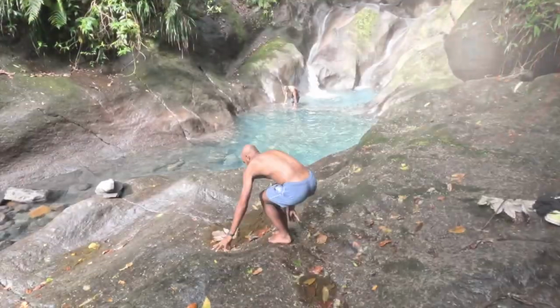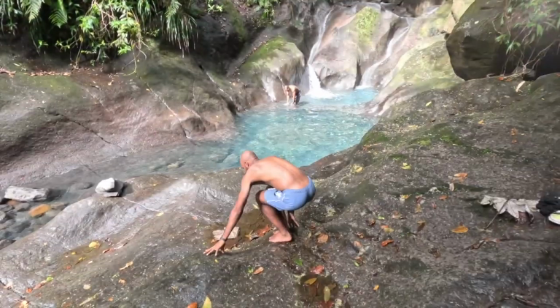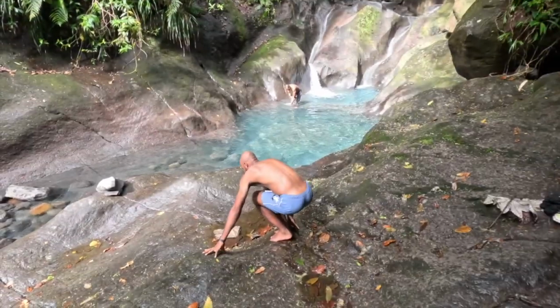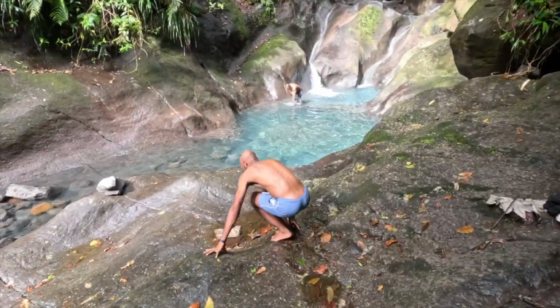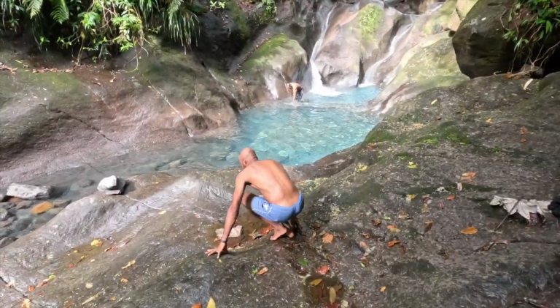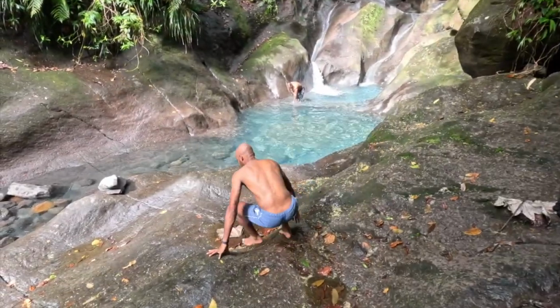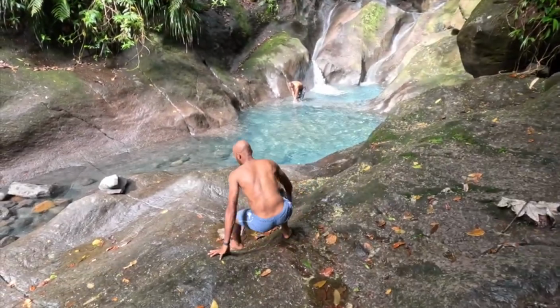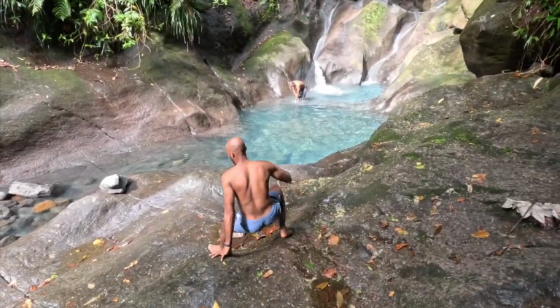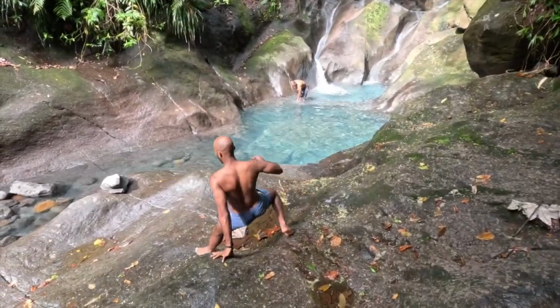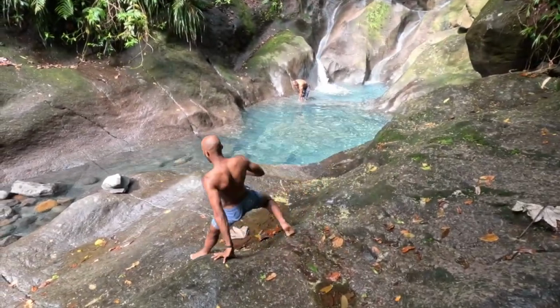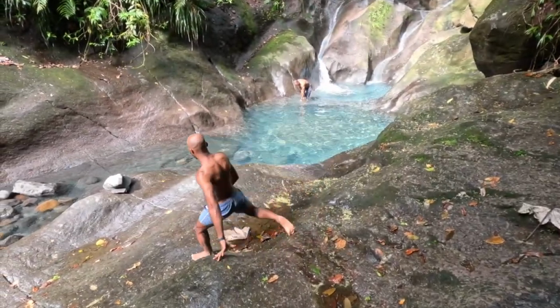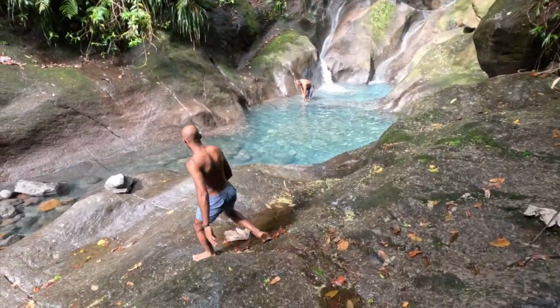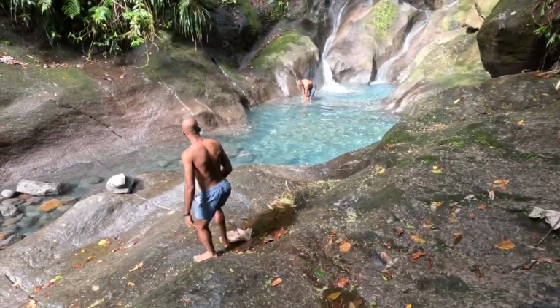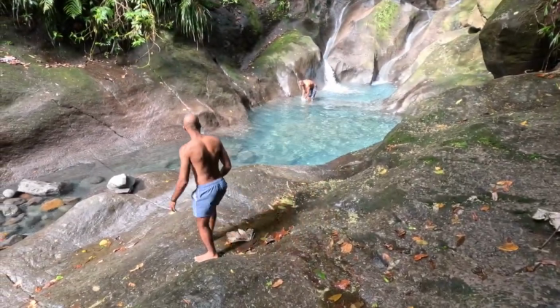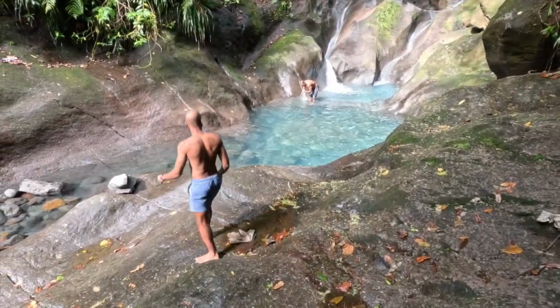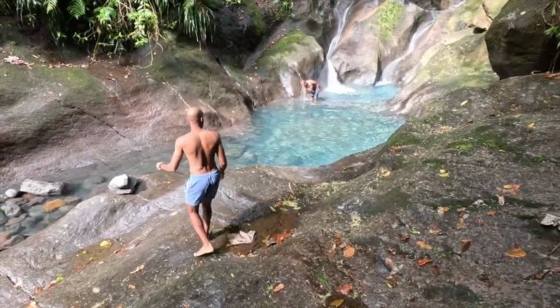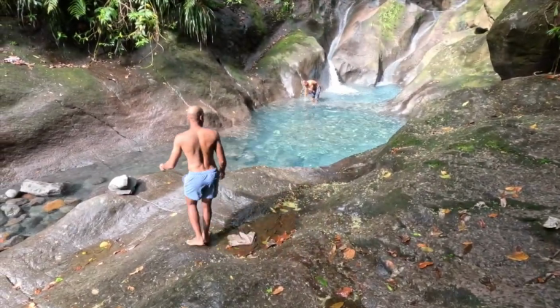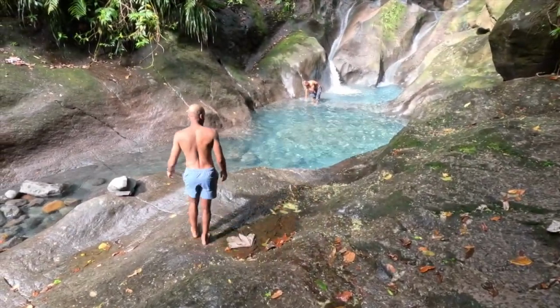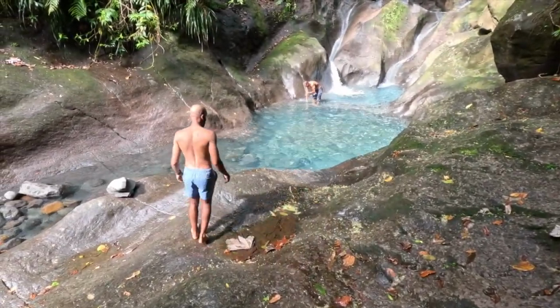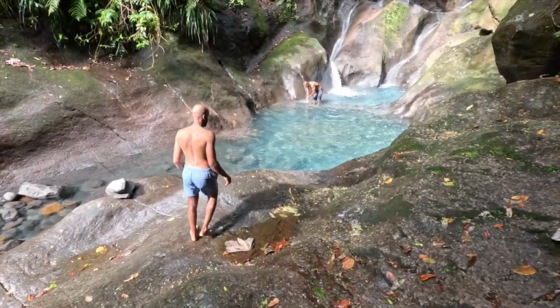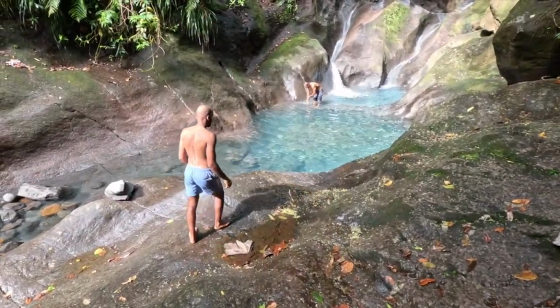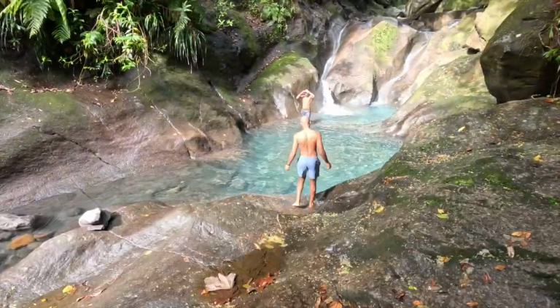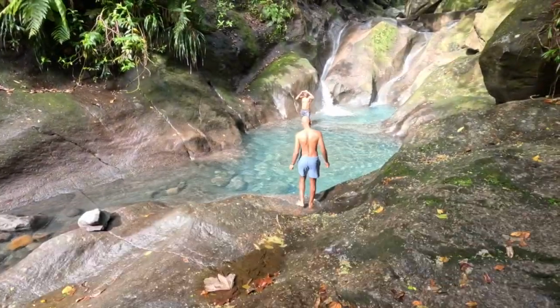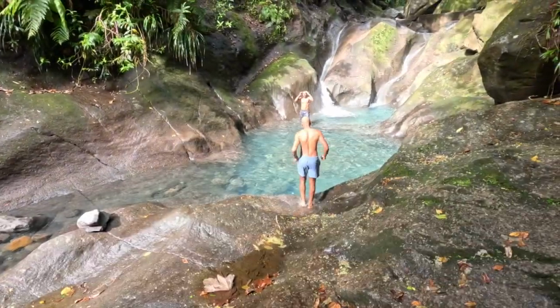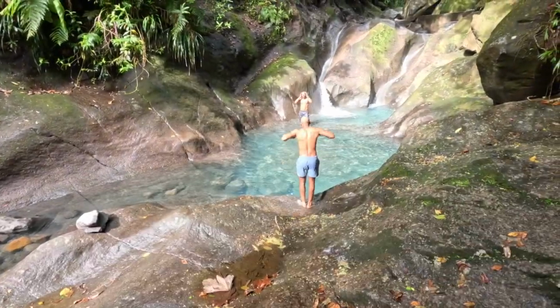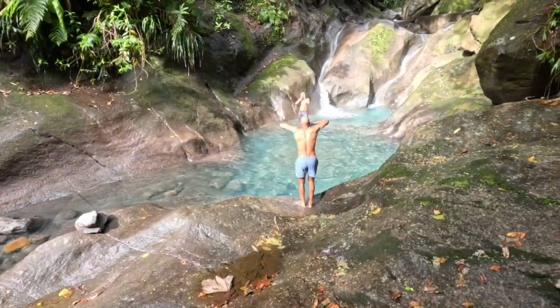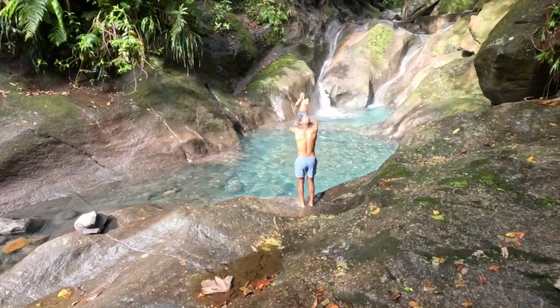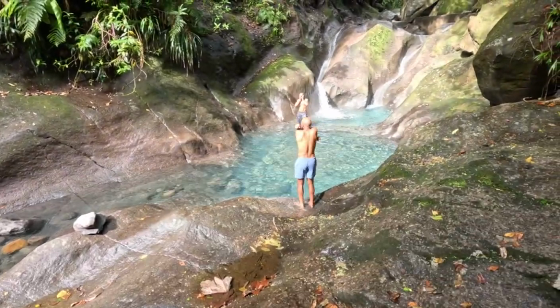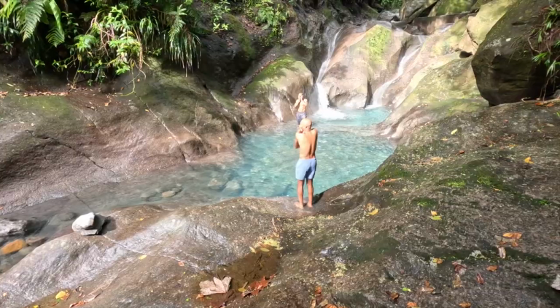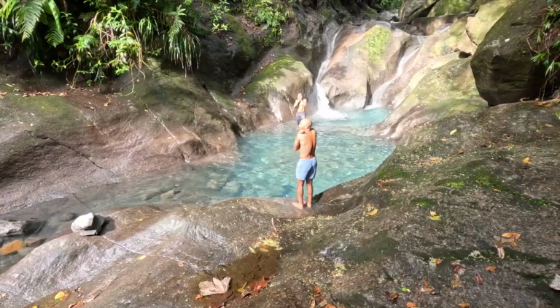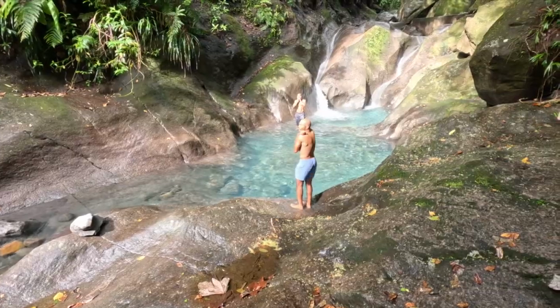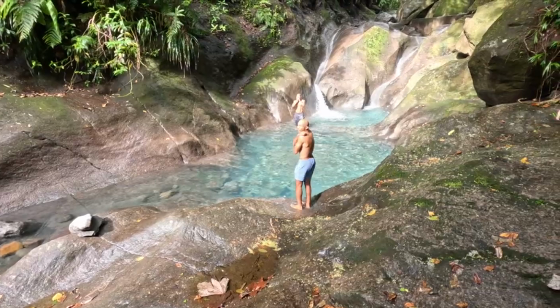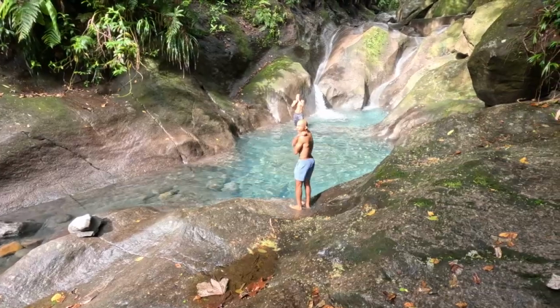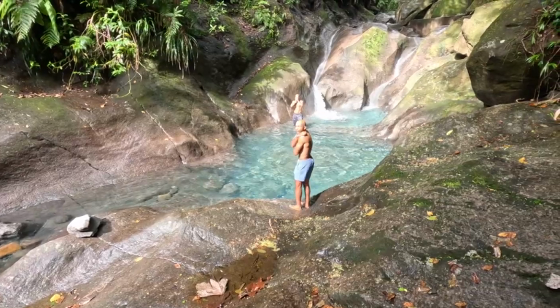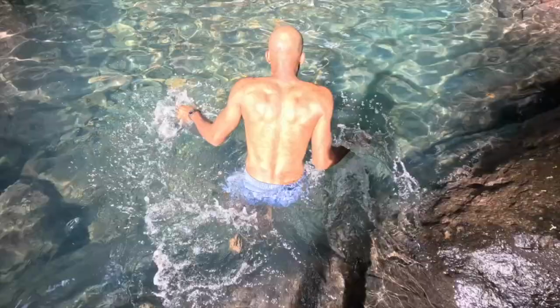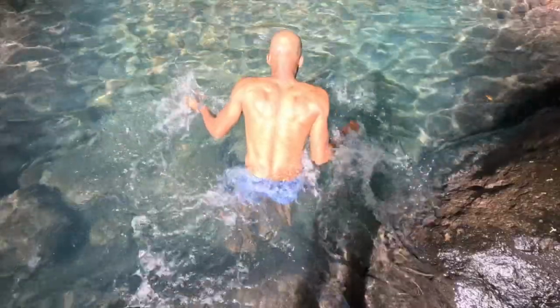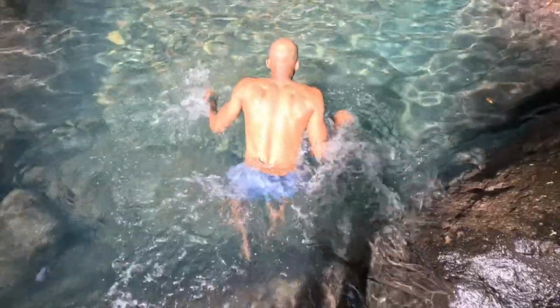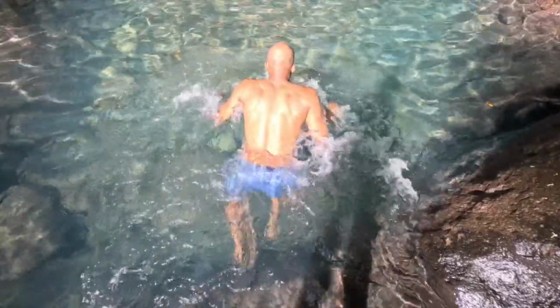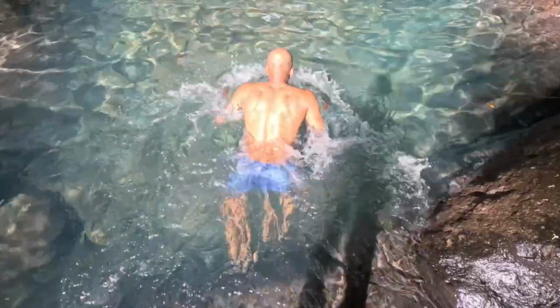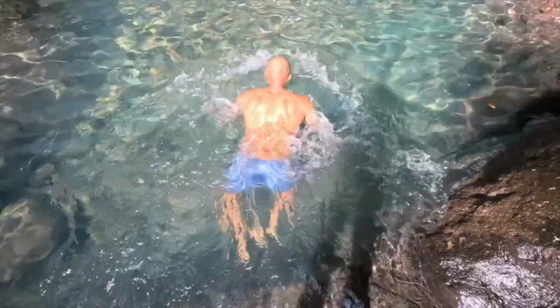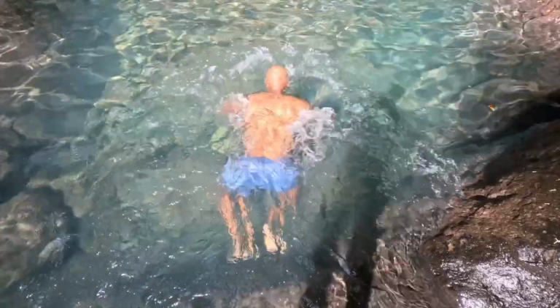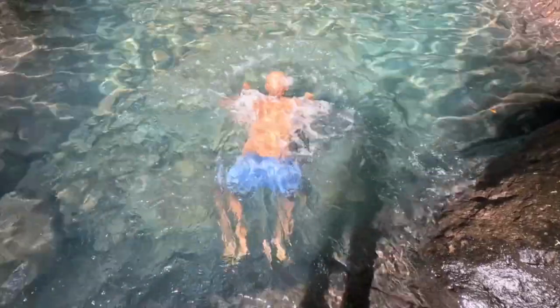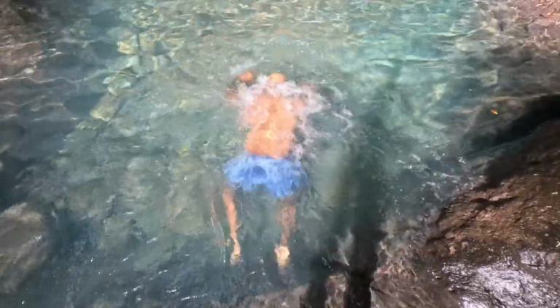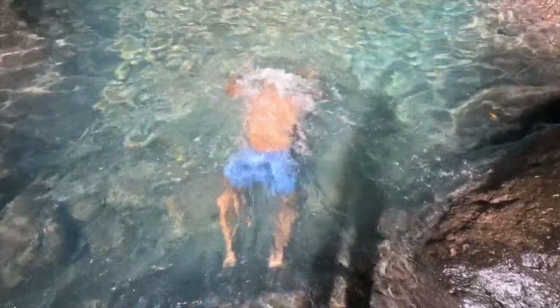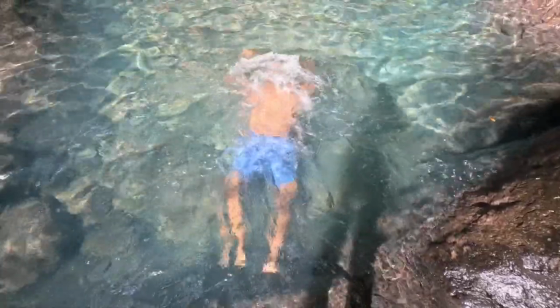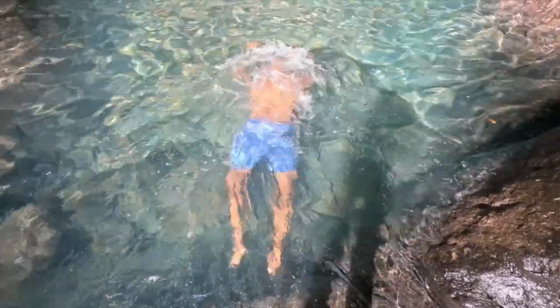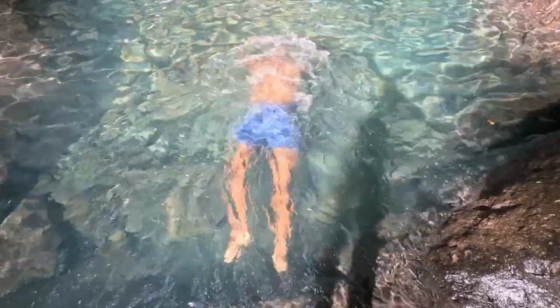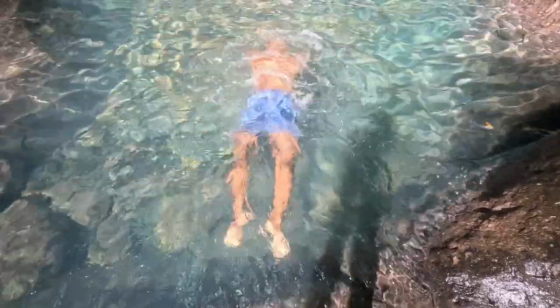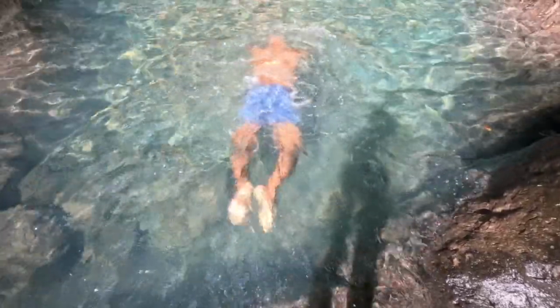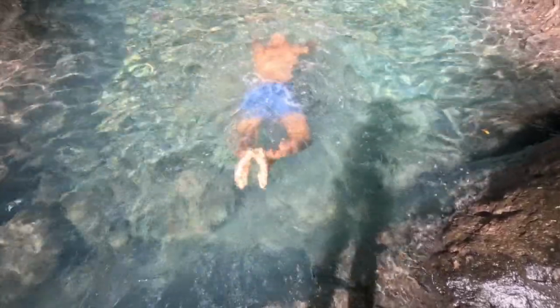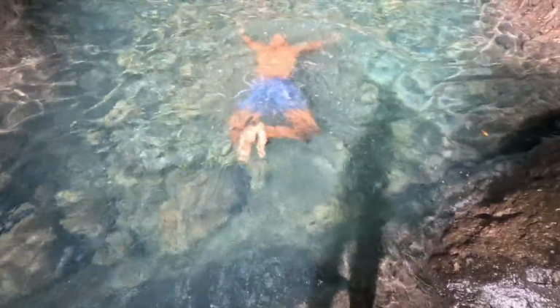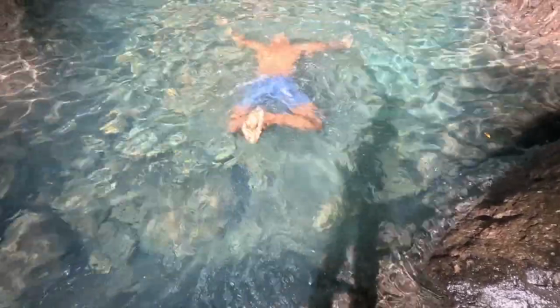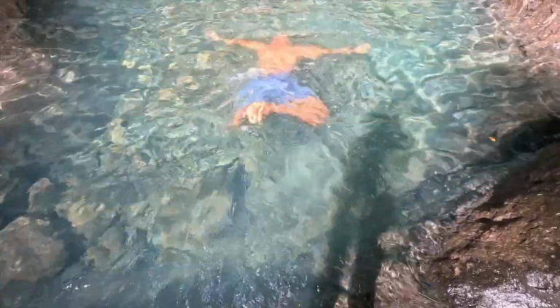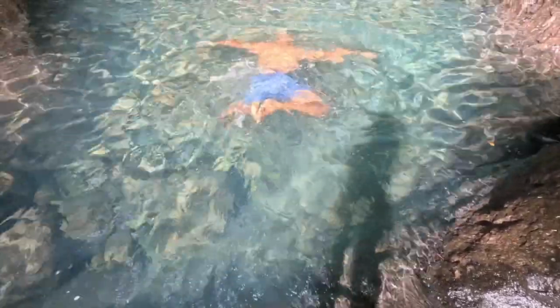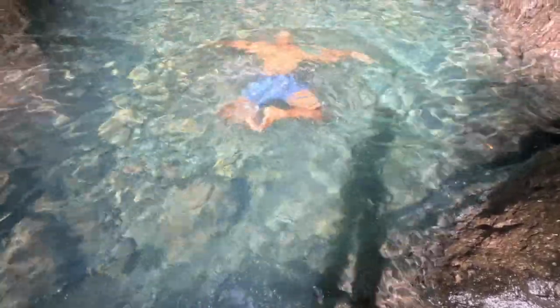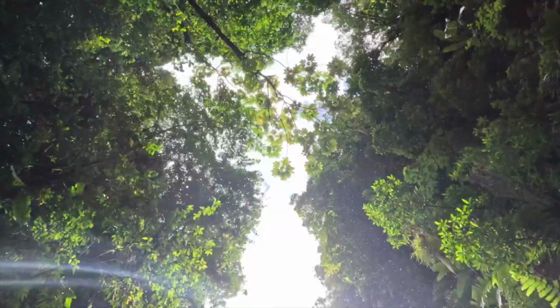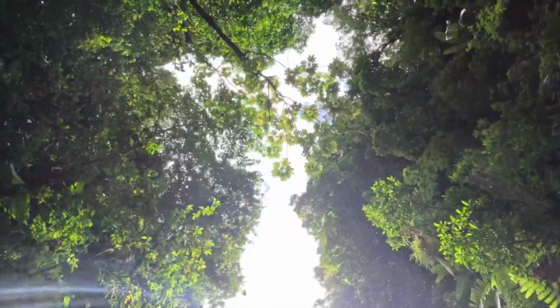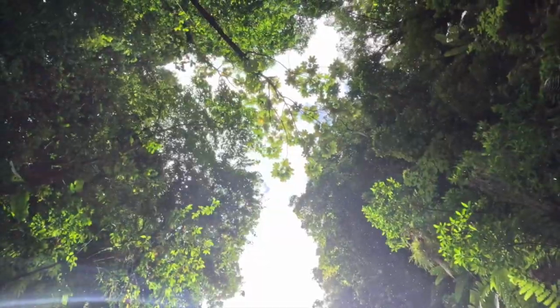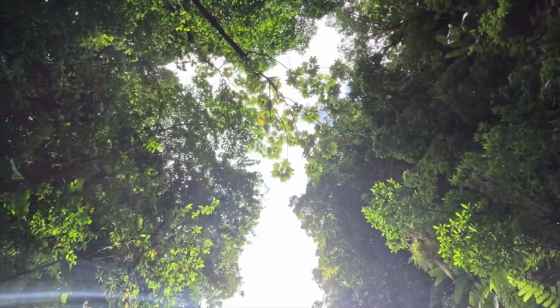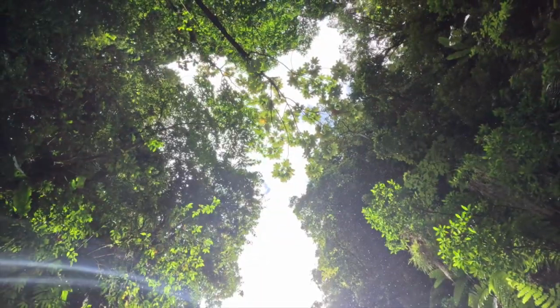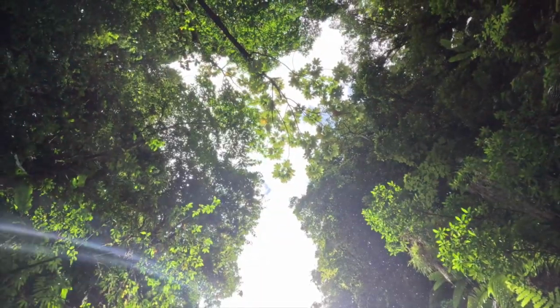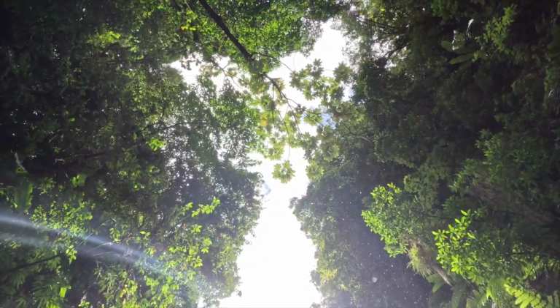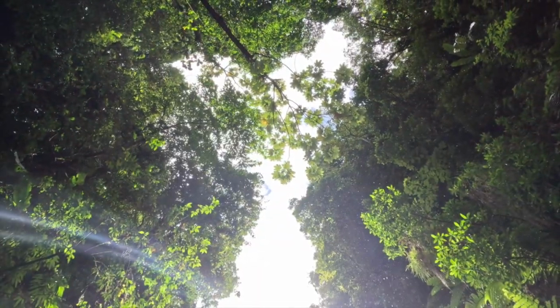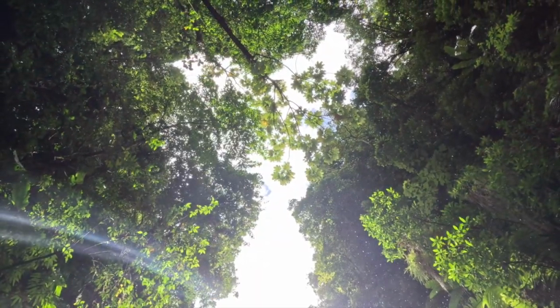Once you reach the pools, you get the chance to swim in crystal clear waters, providing a serene experience in the heart of Guadeloupe's rainforest.